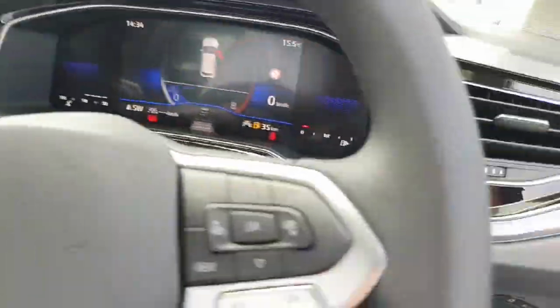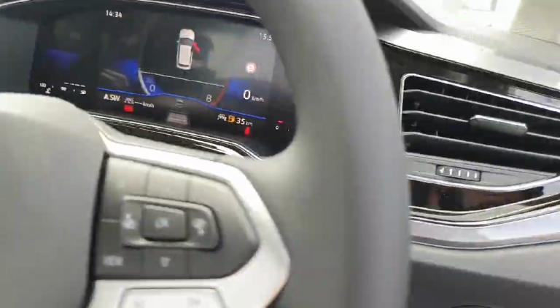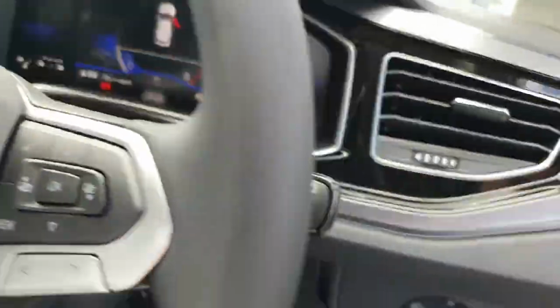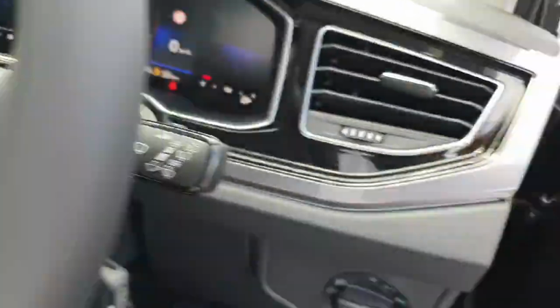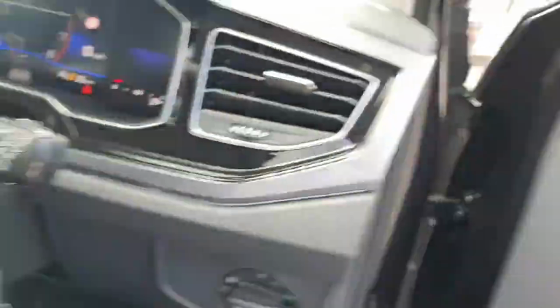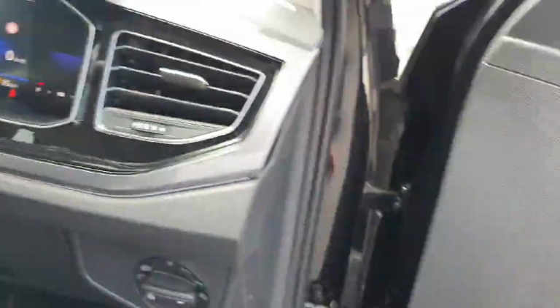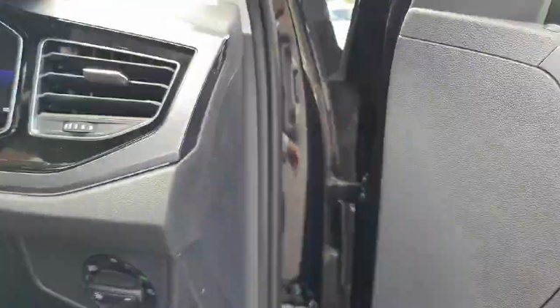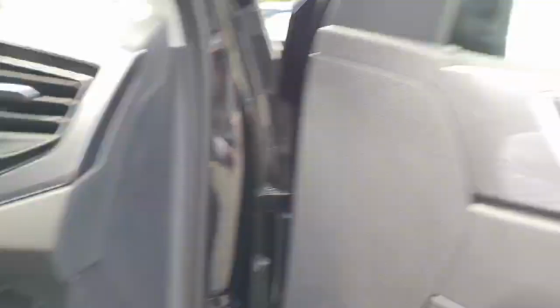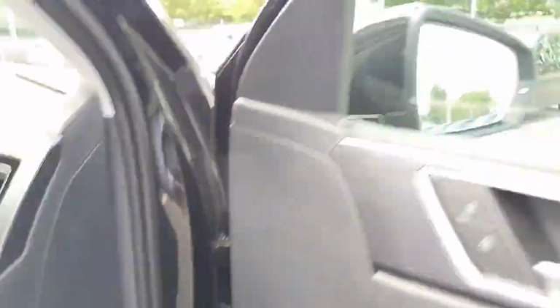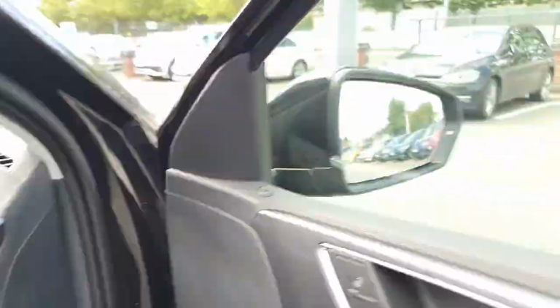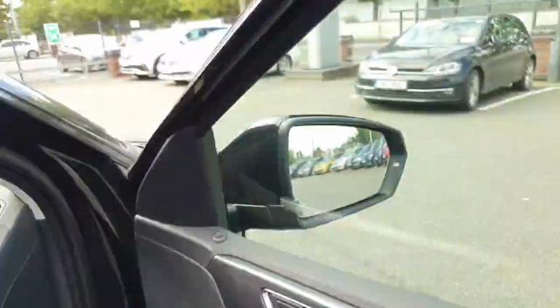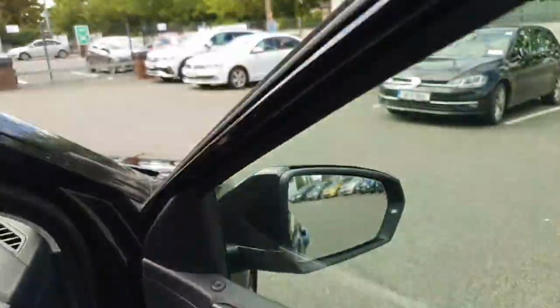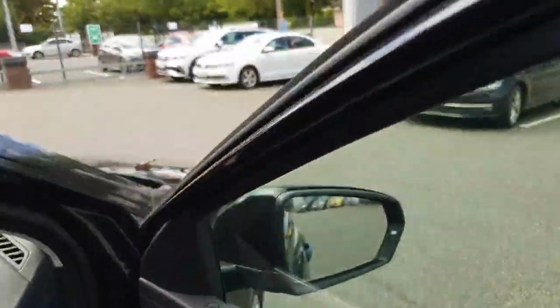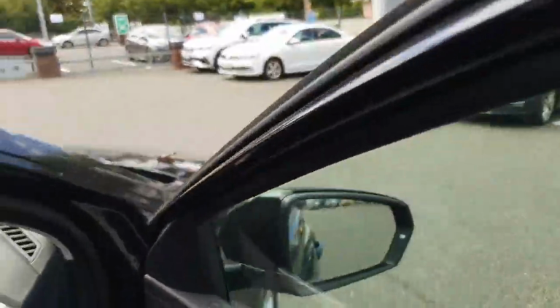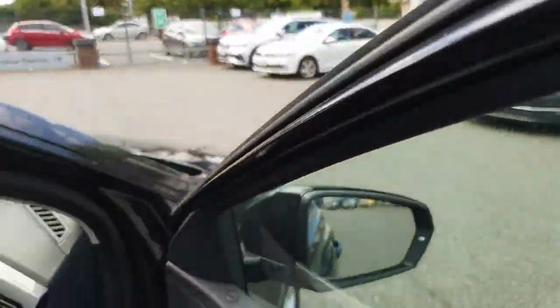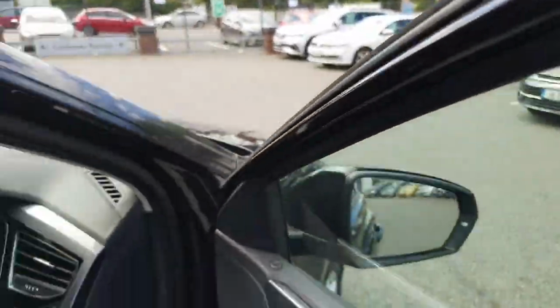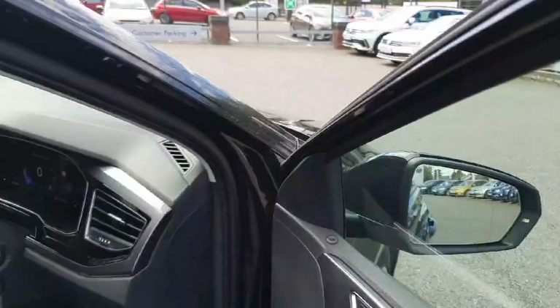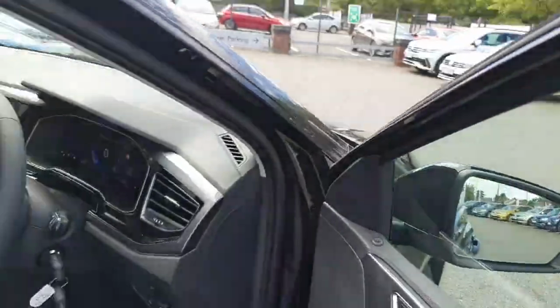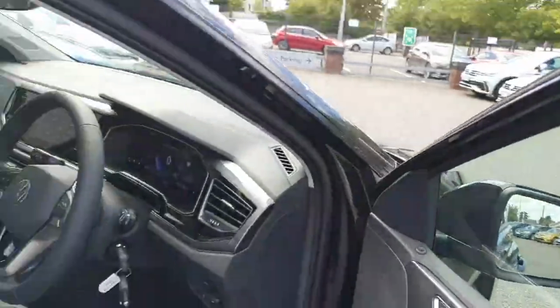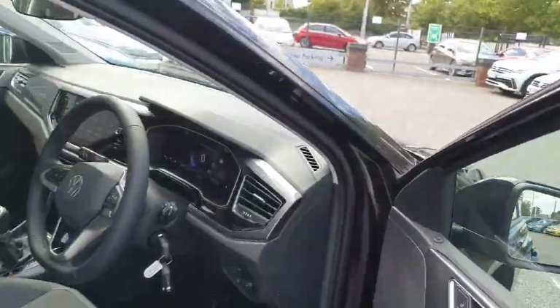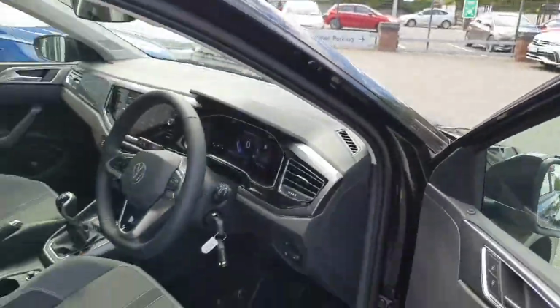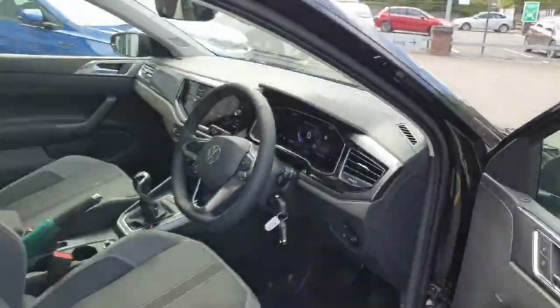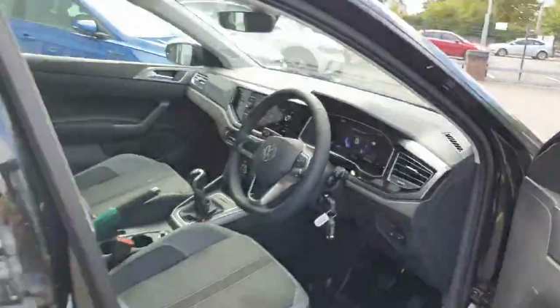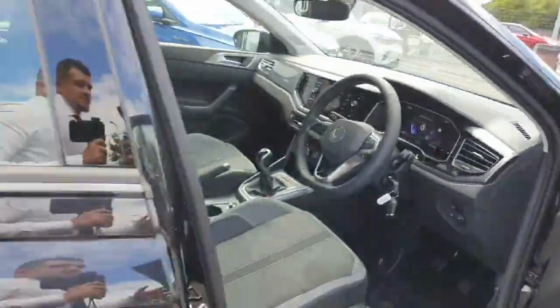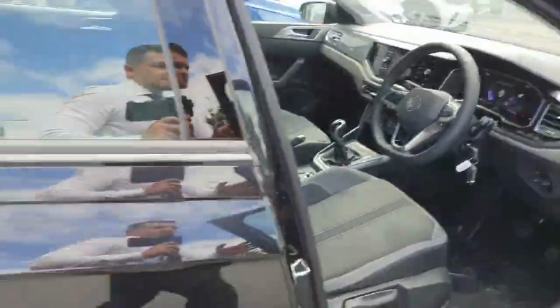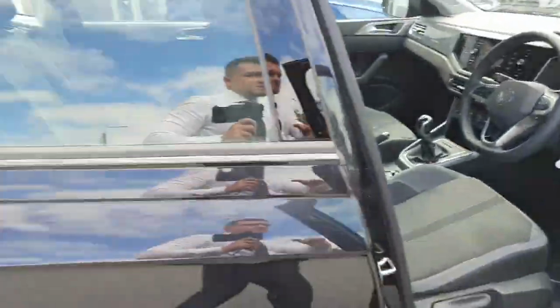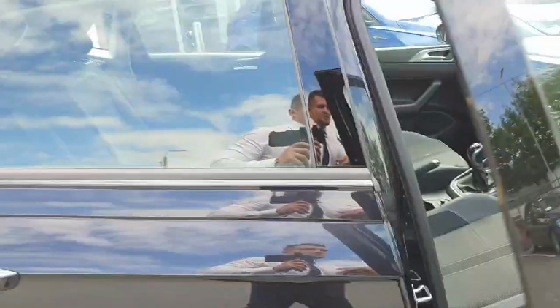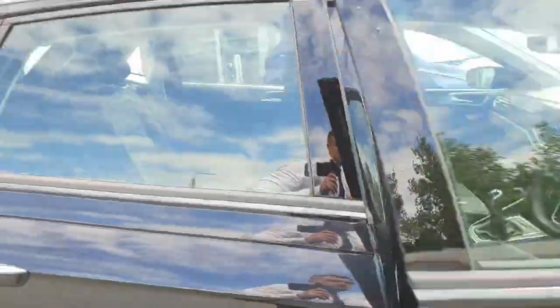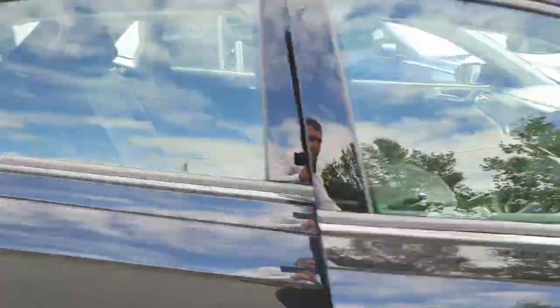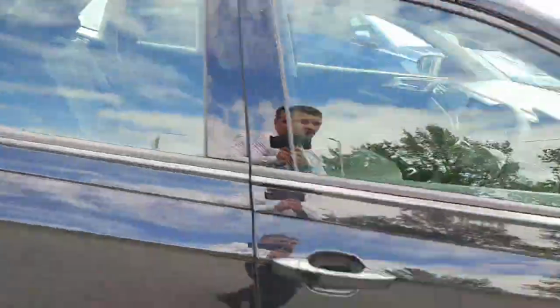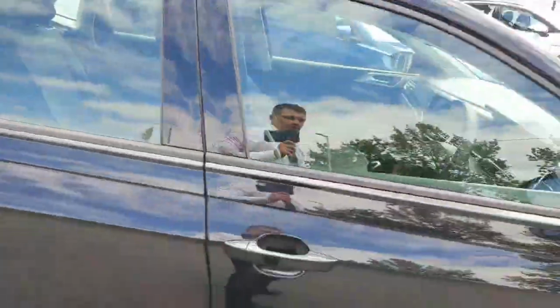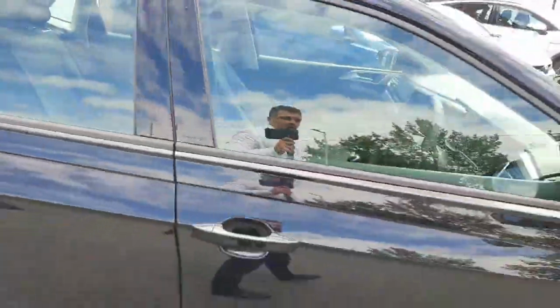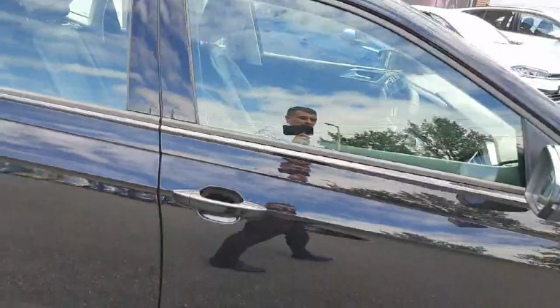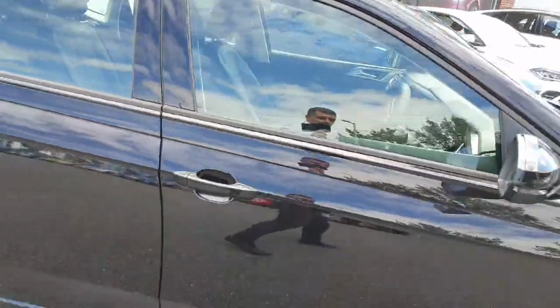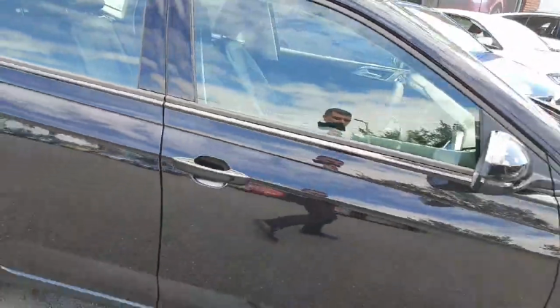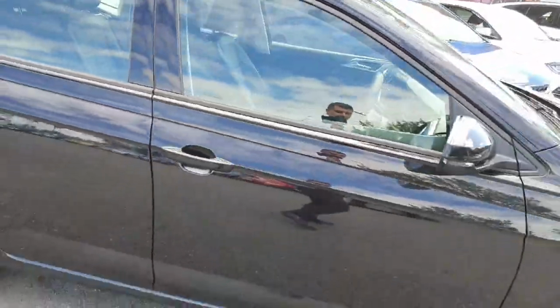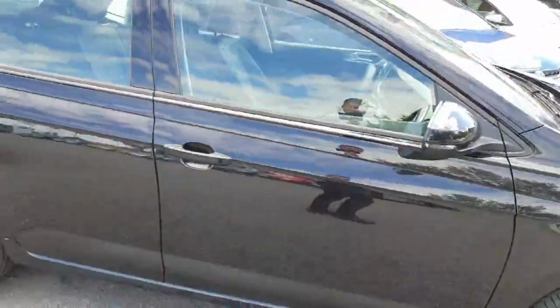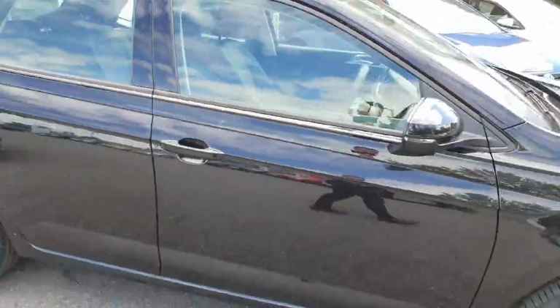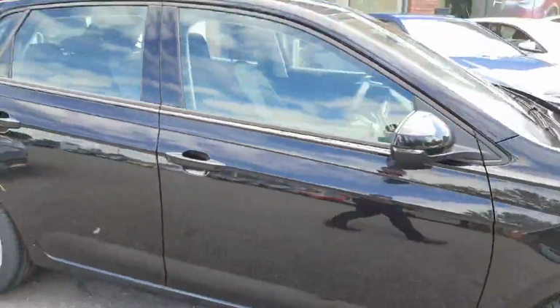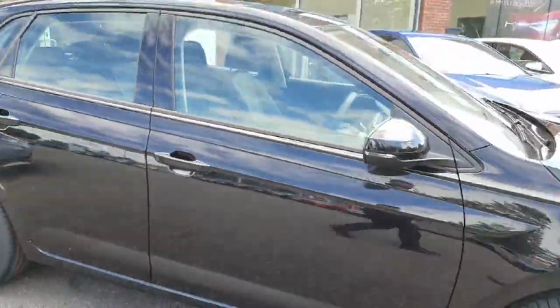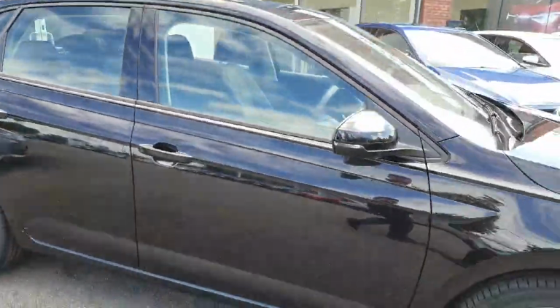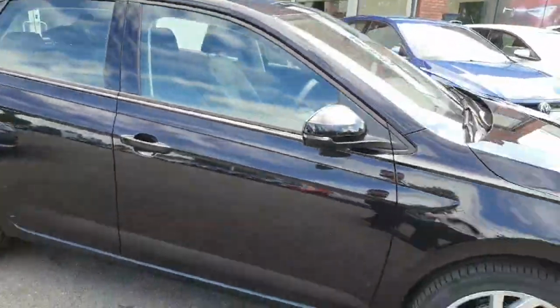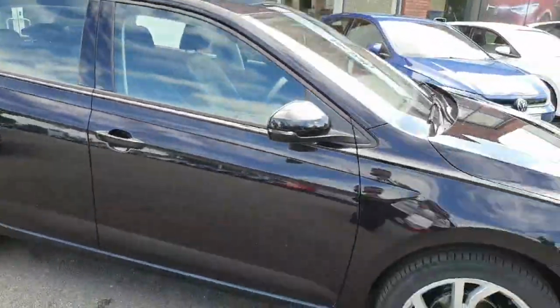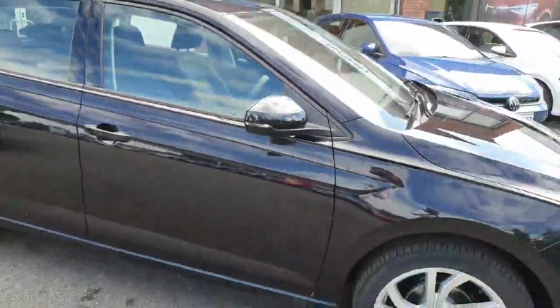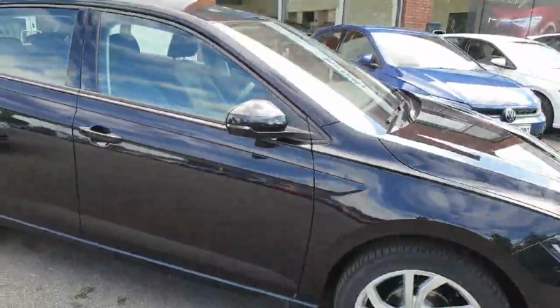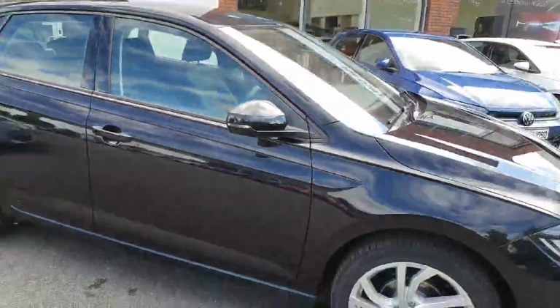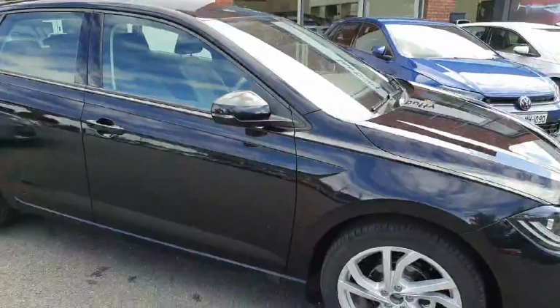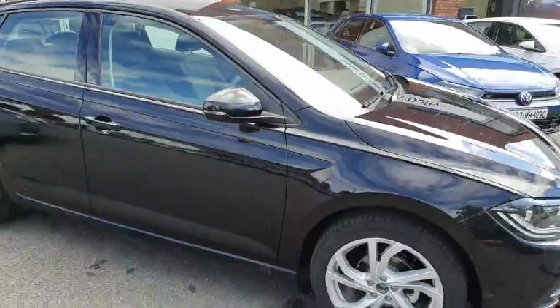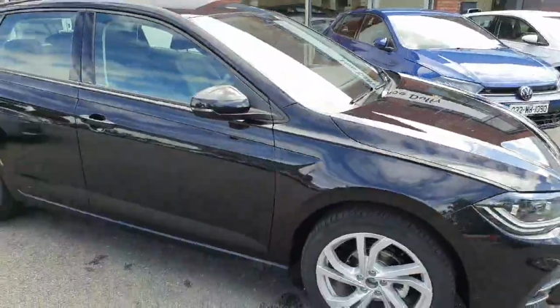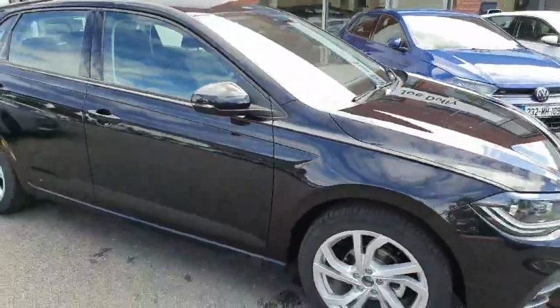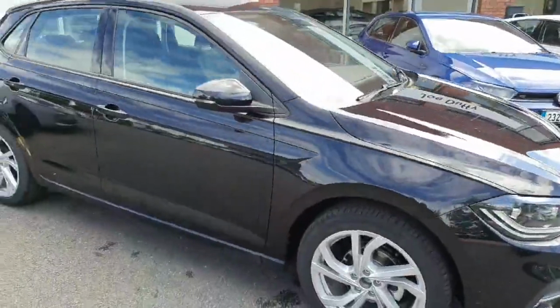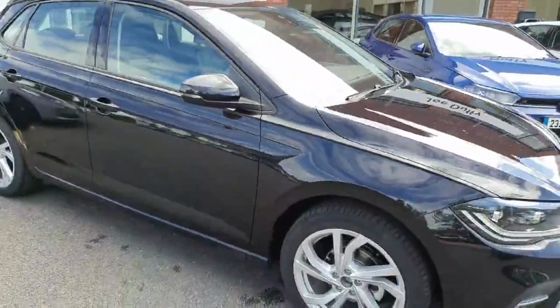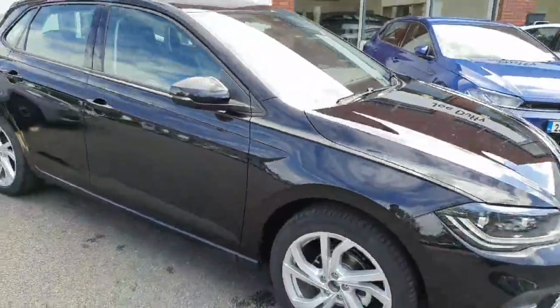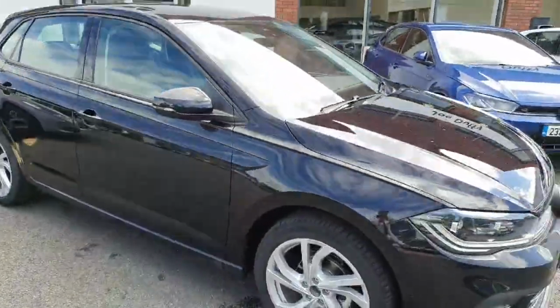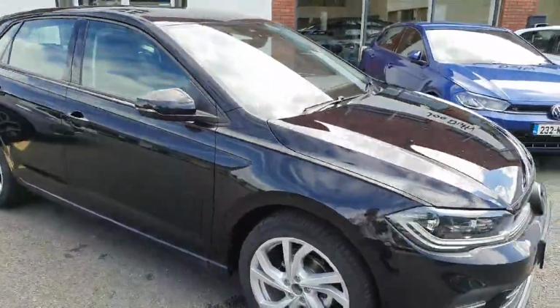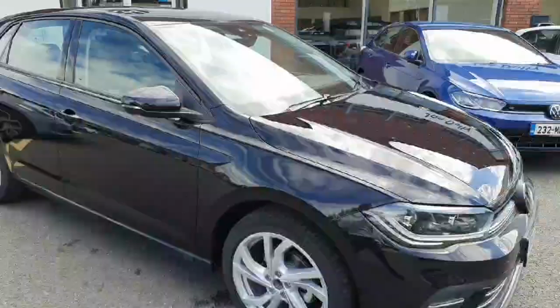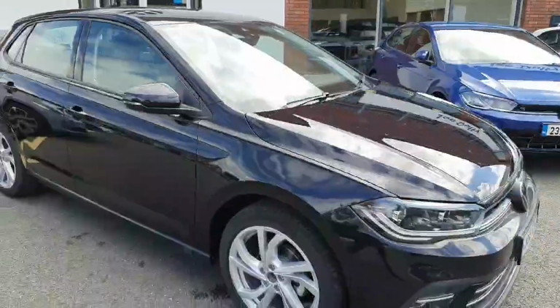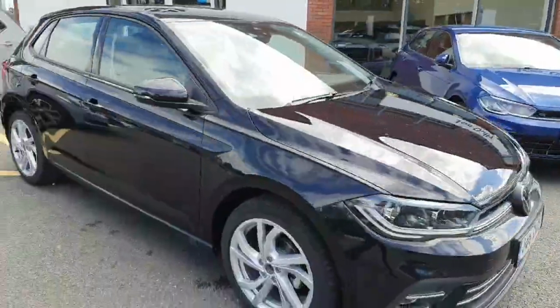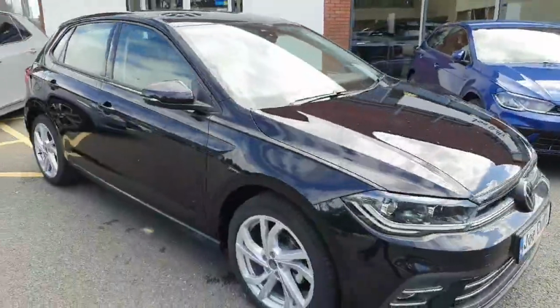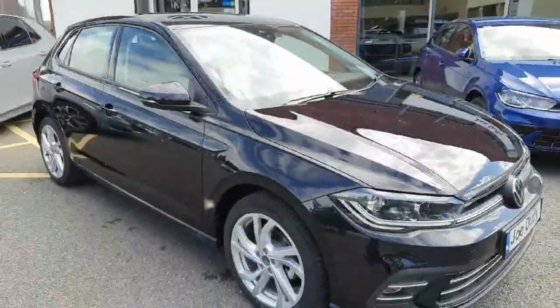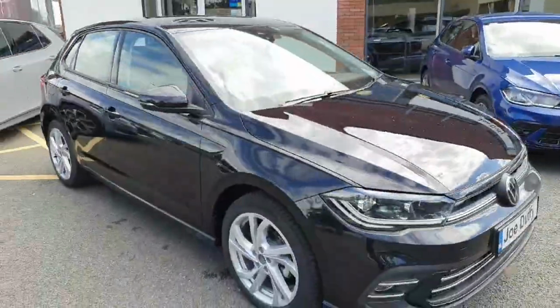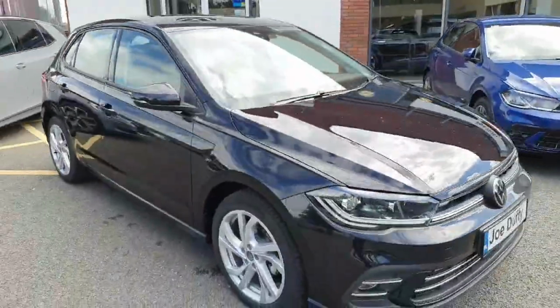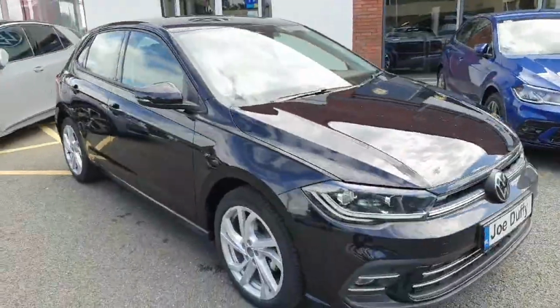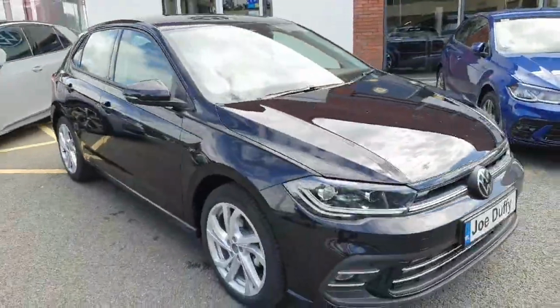You have two USB ports in the front and also two in the rear. This car is really nice spec and it's a stunning car.